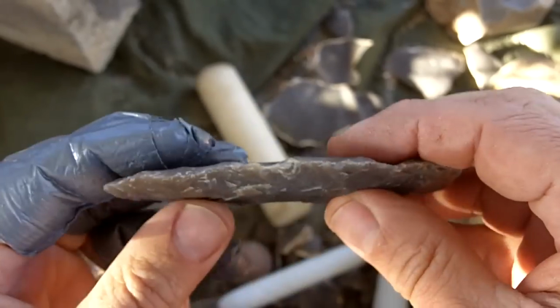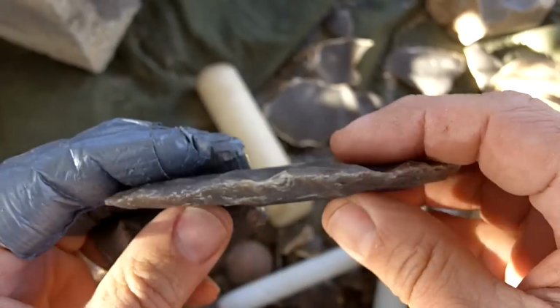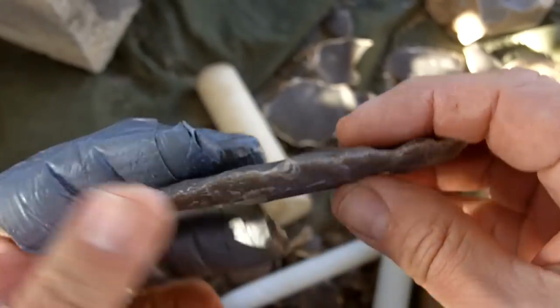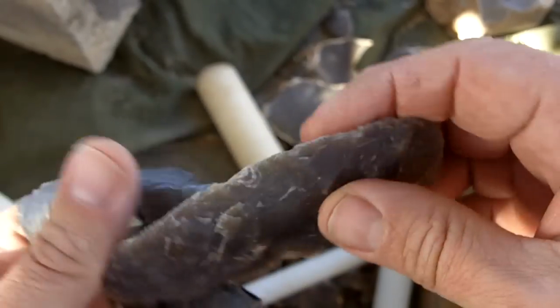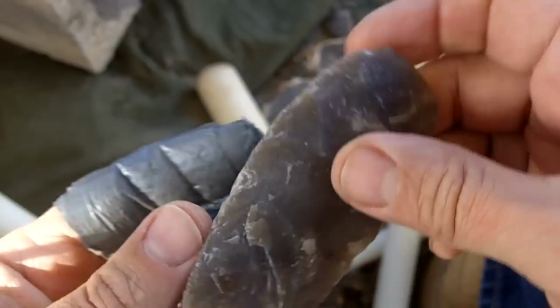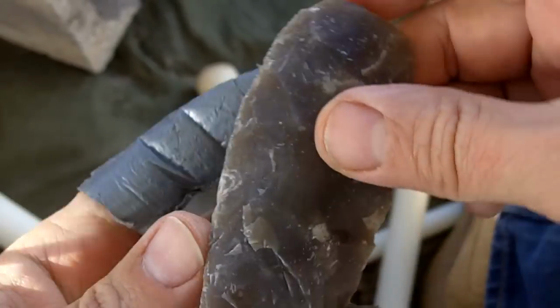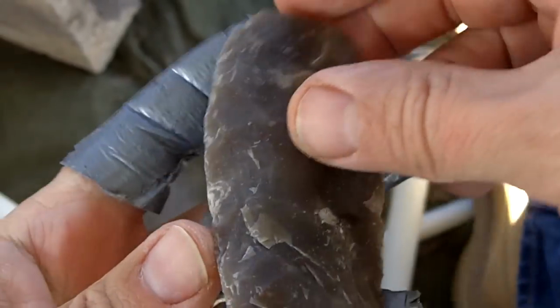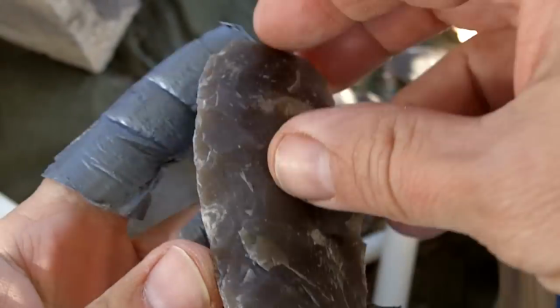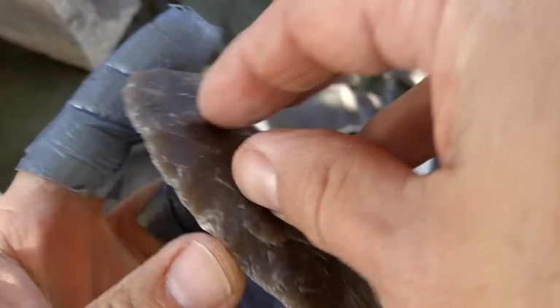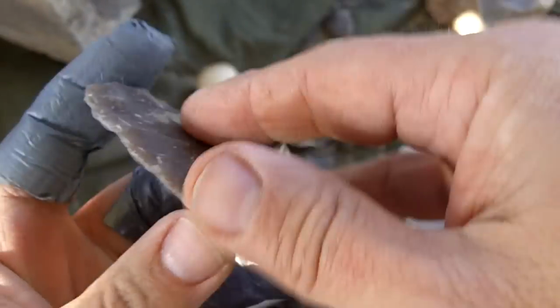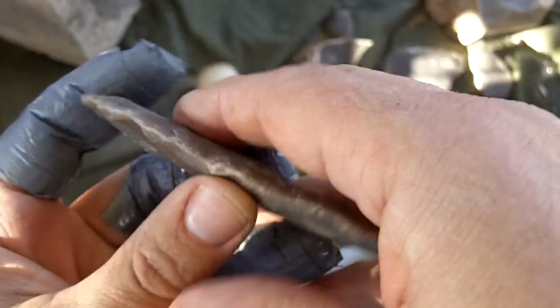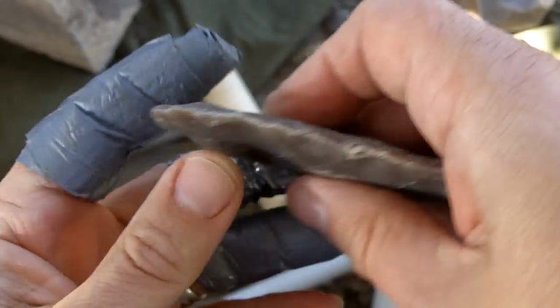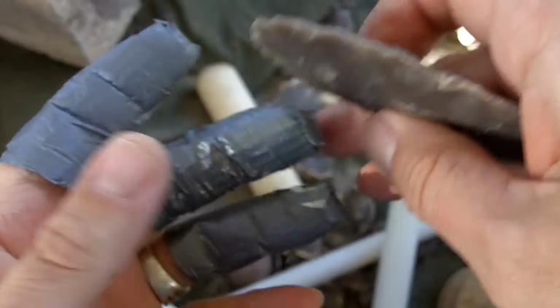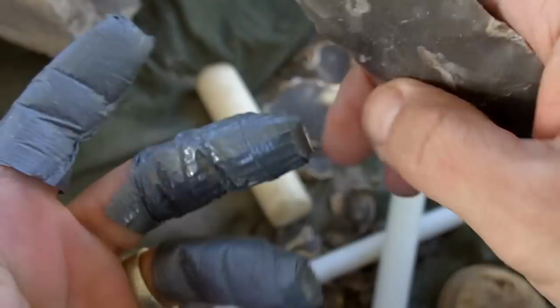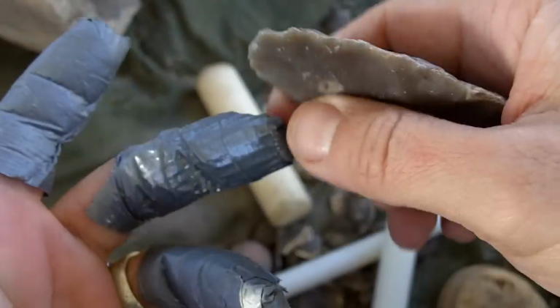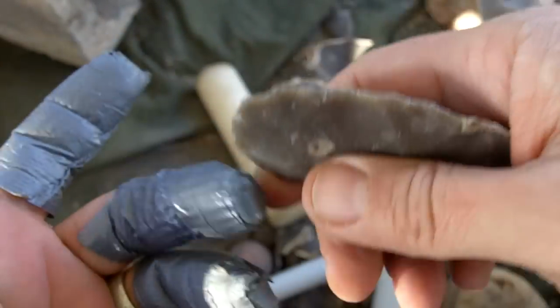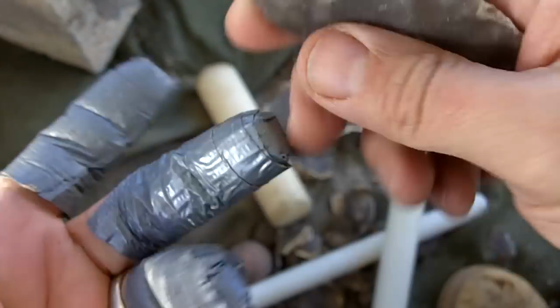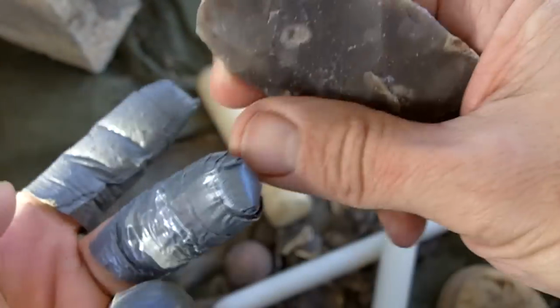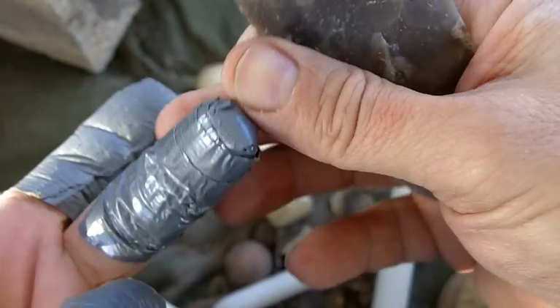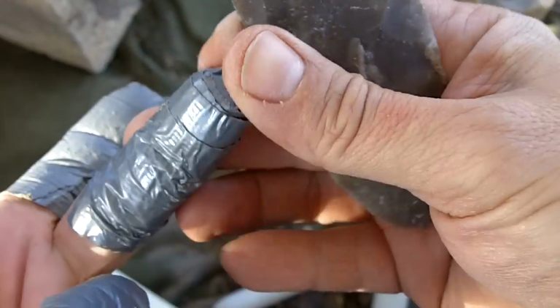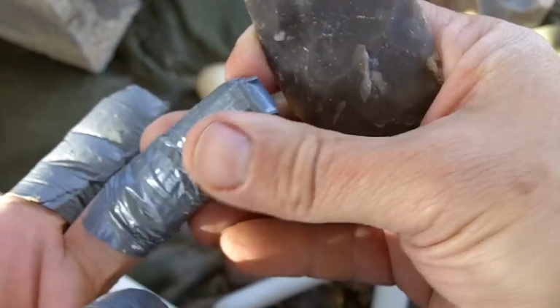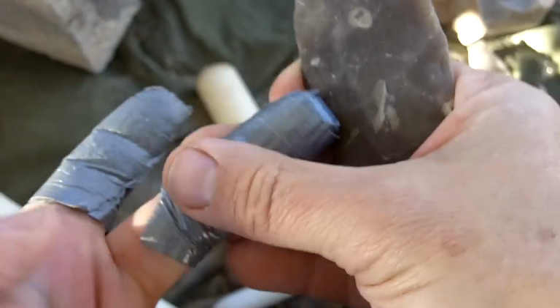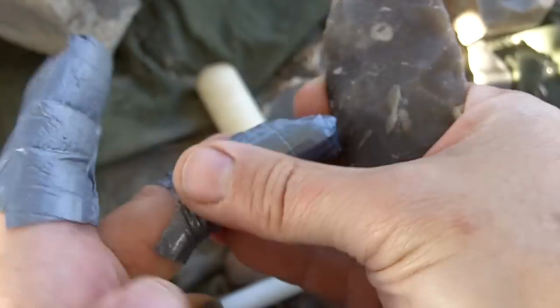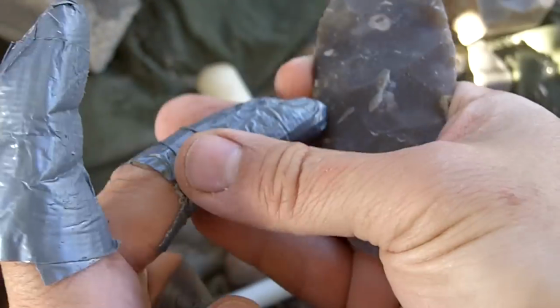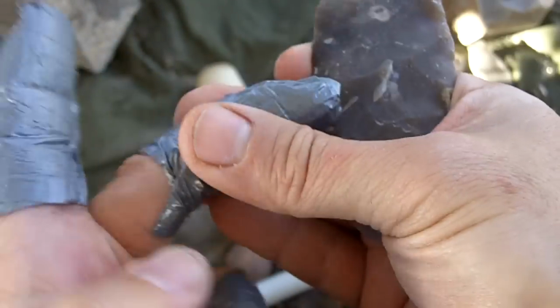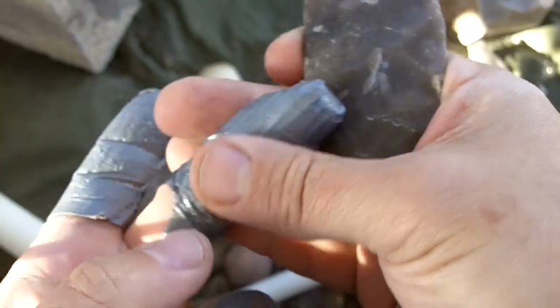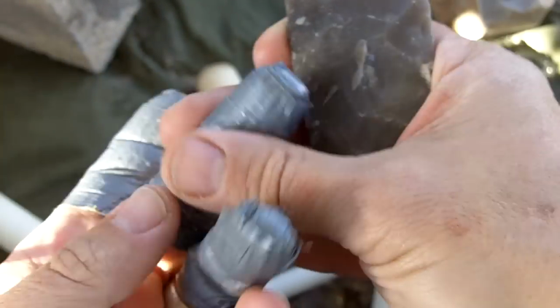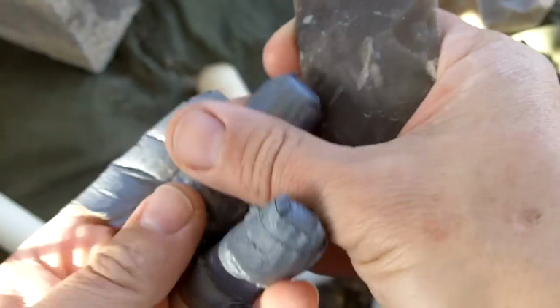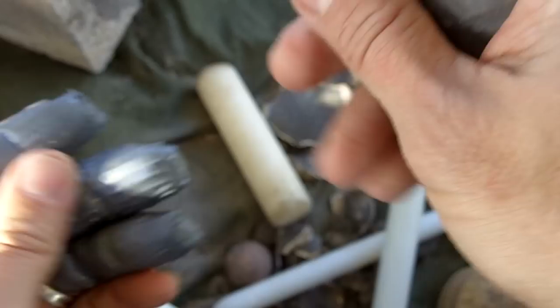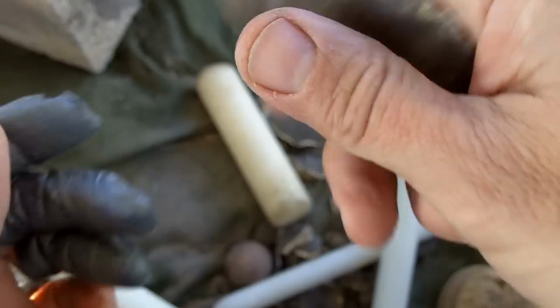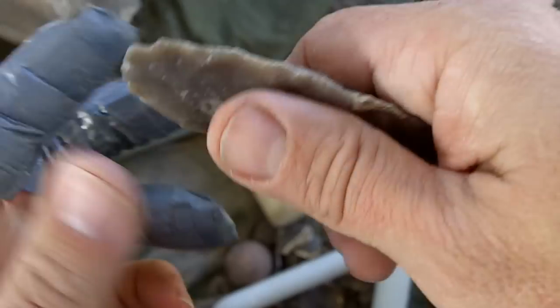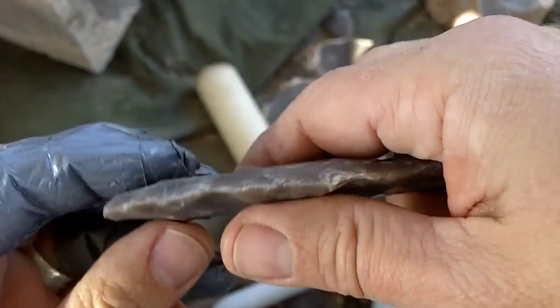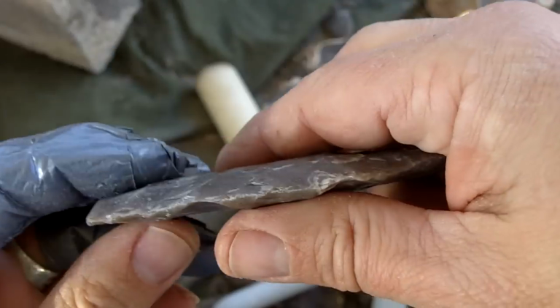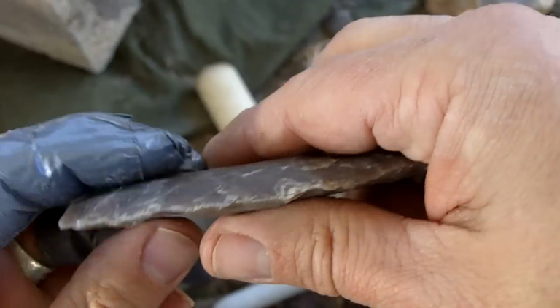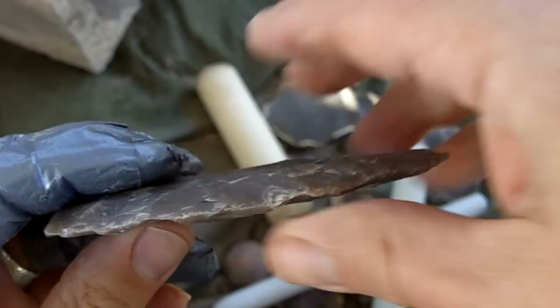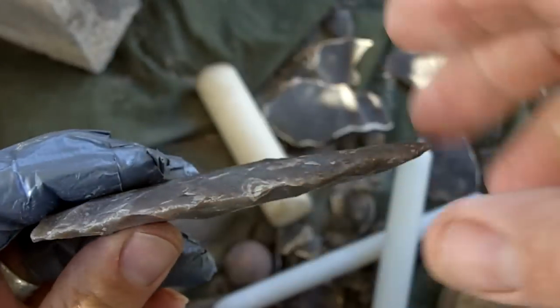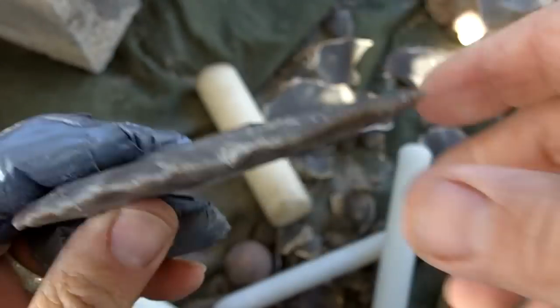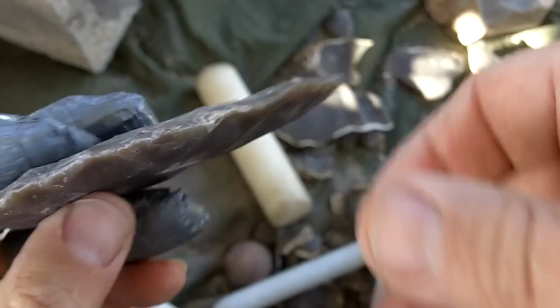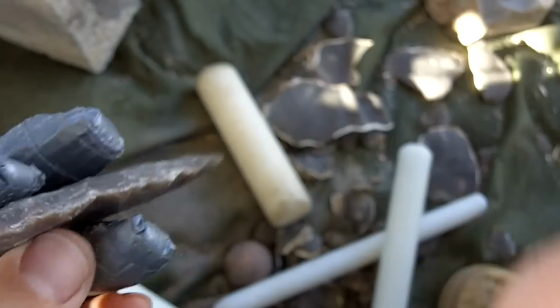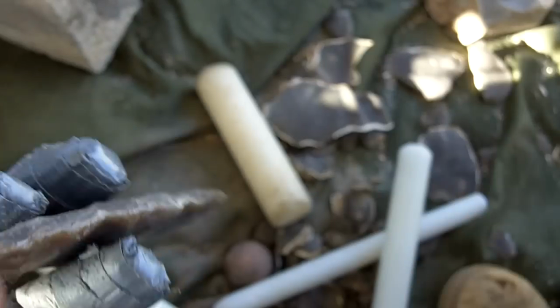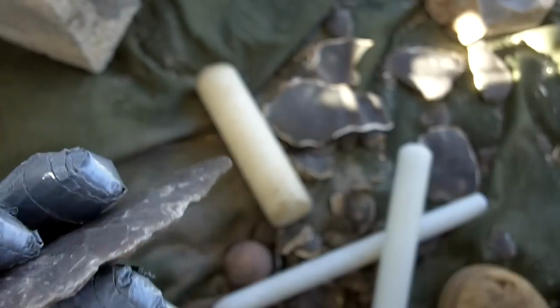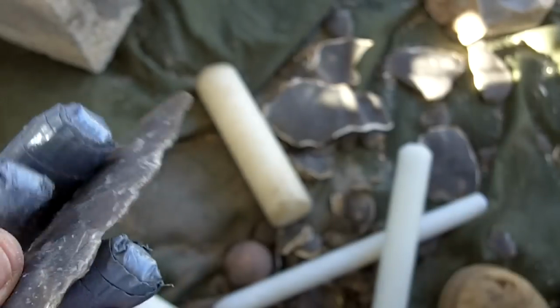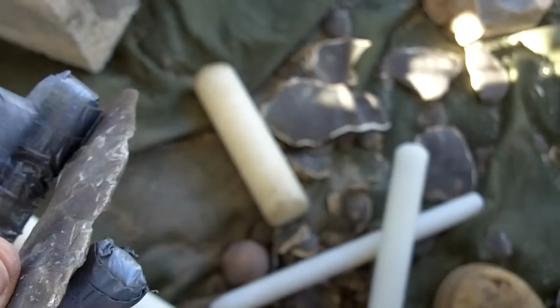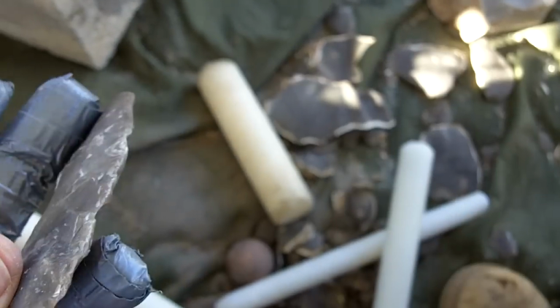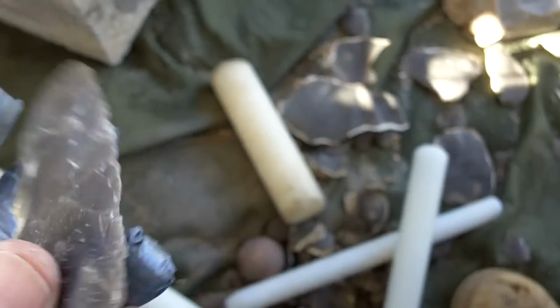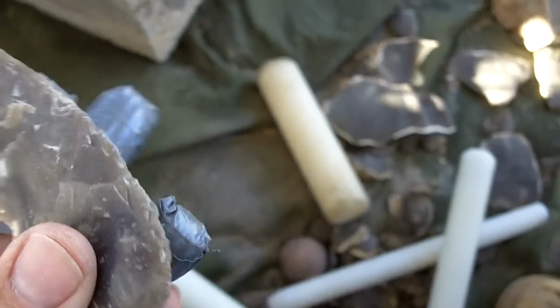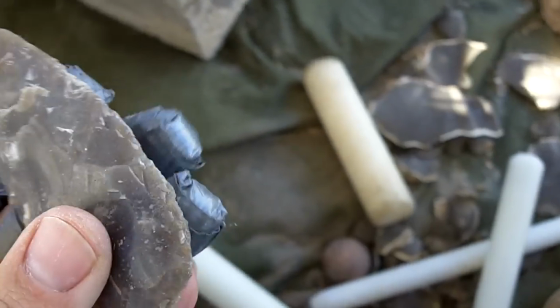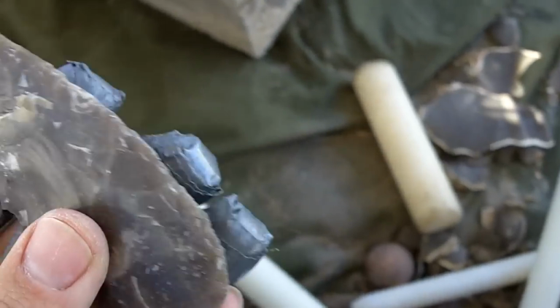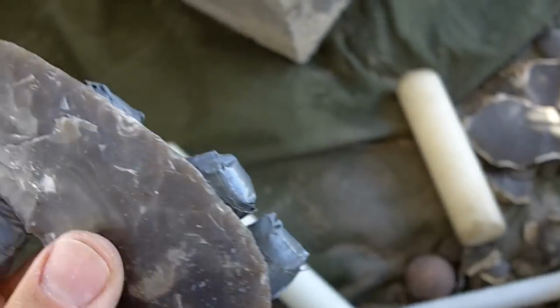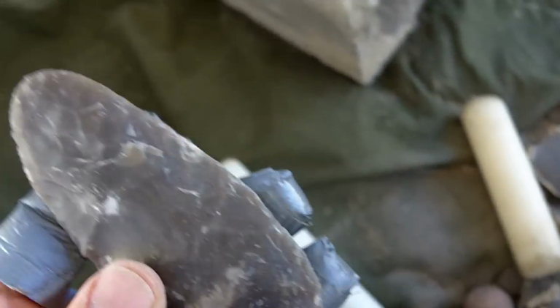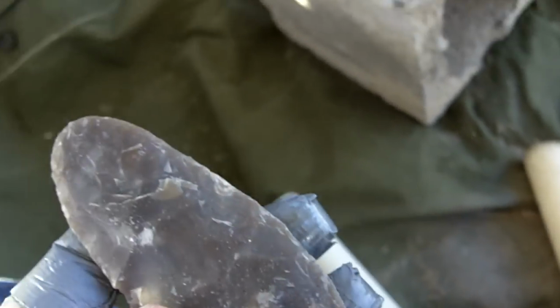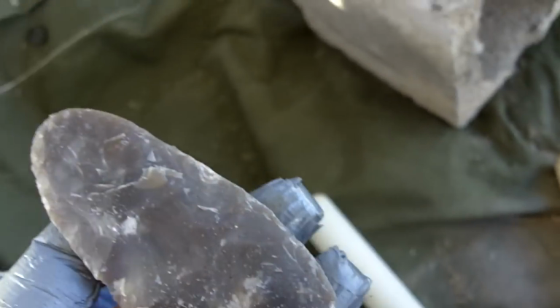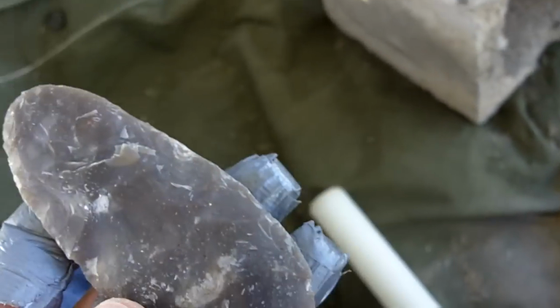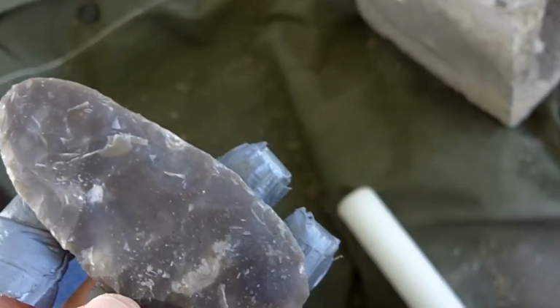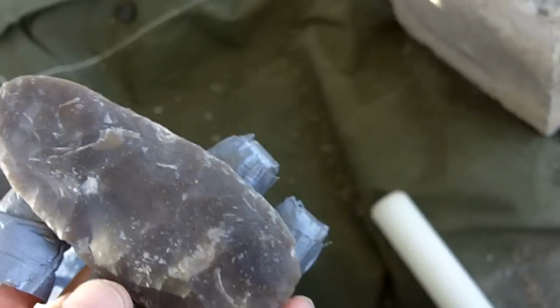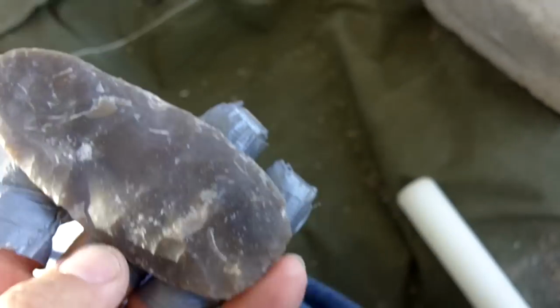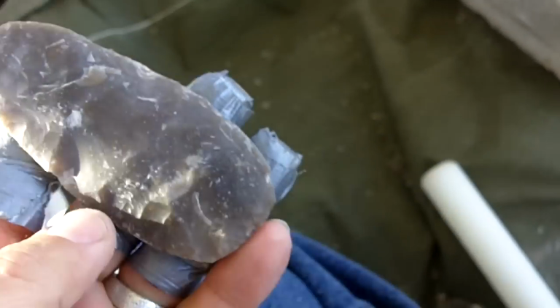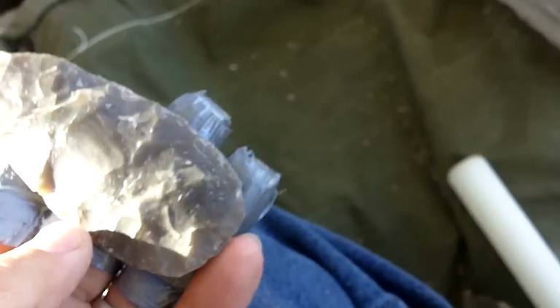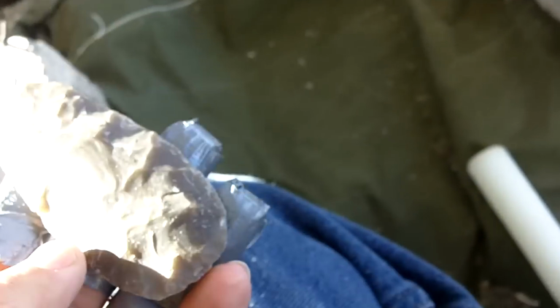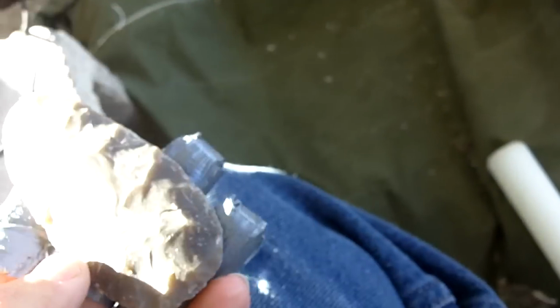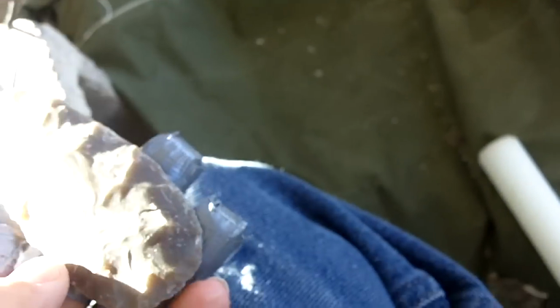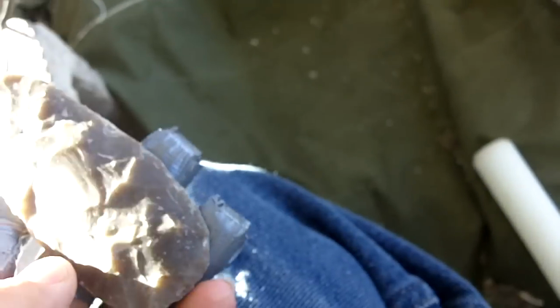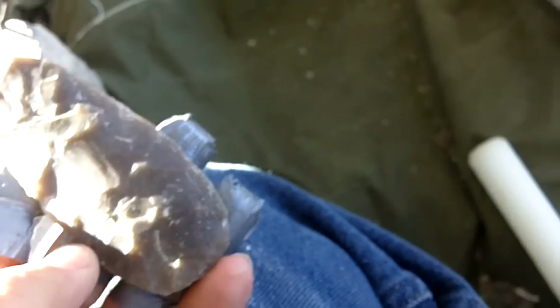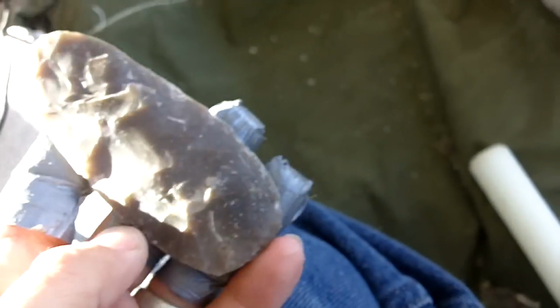We have a little more extra tape on here just in case. Let me show you the flake scar pattern up to this point.